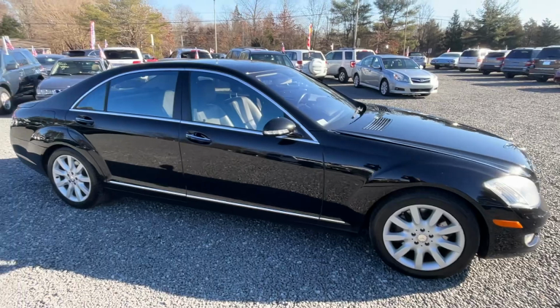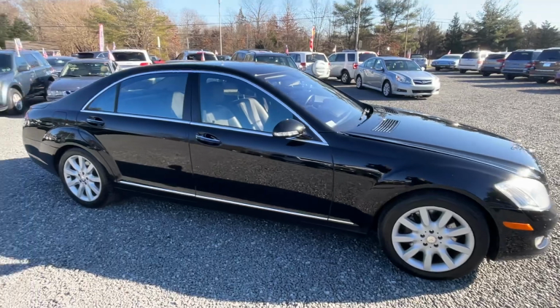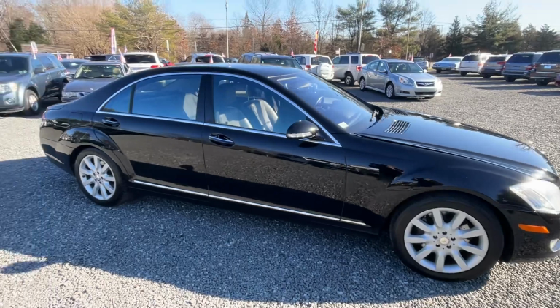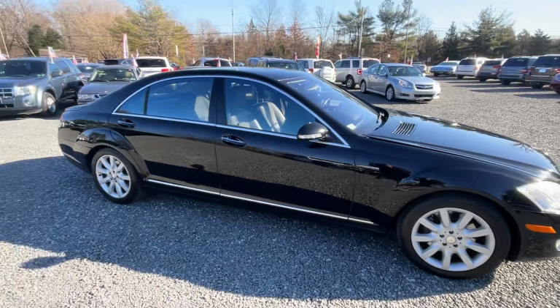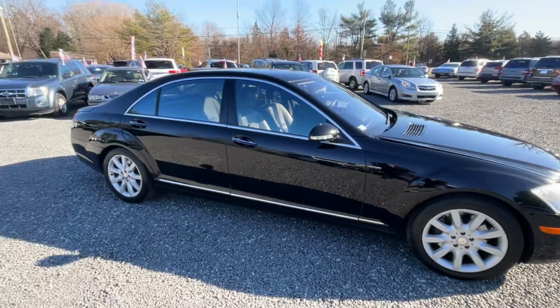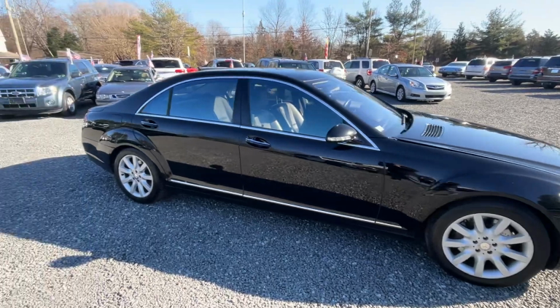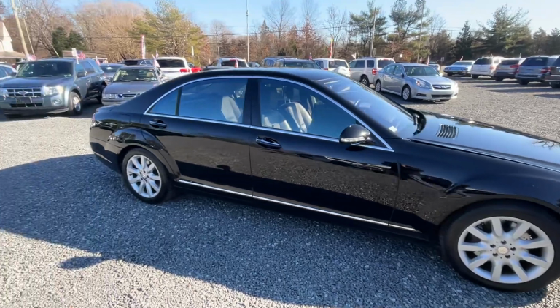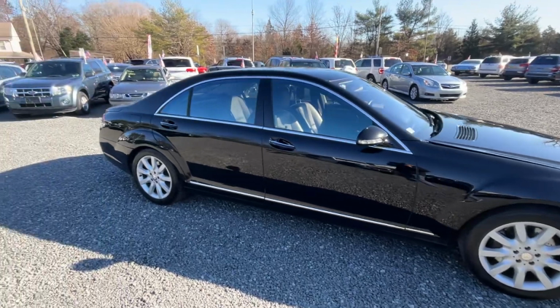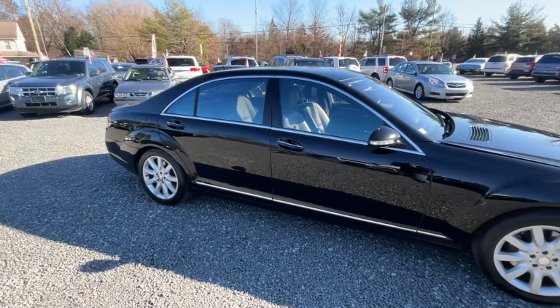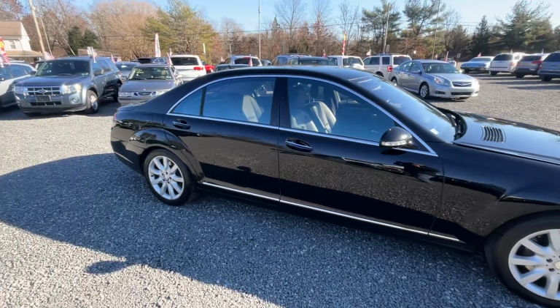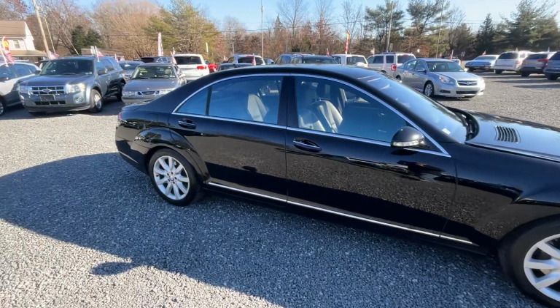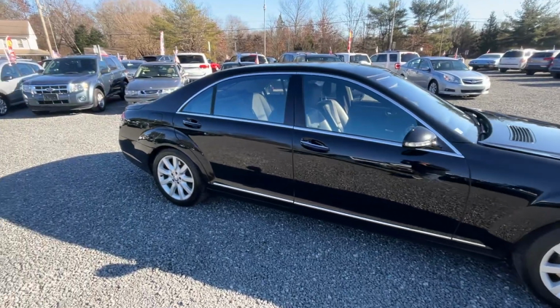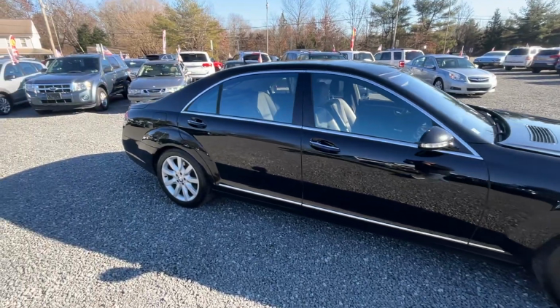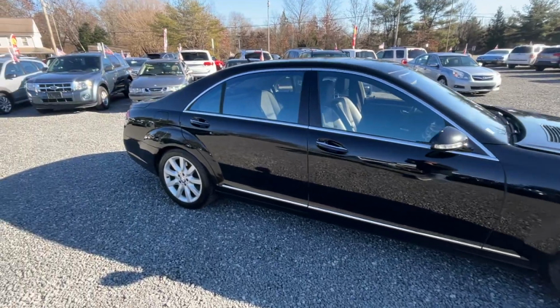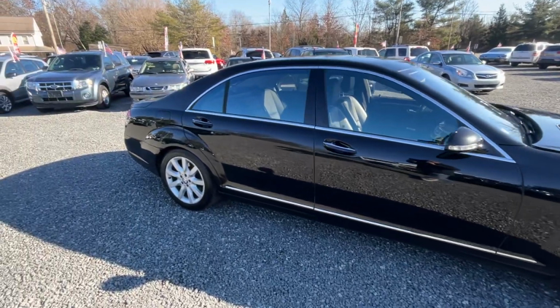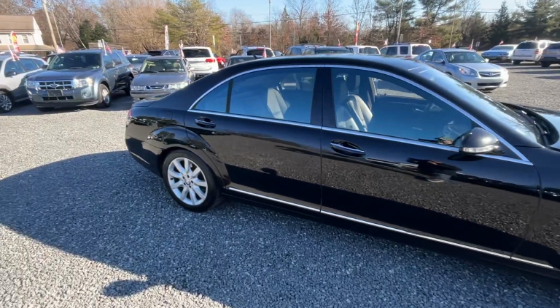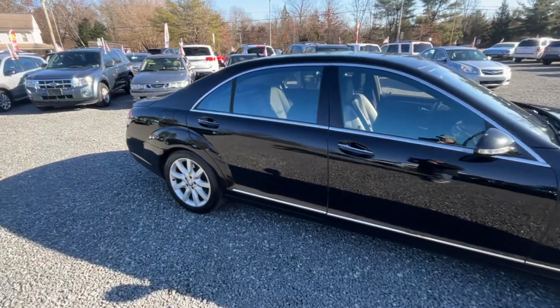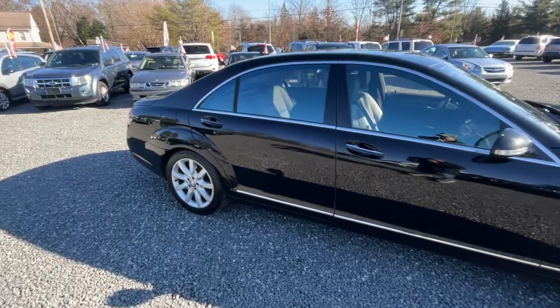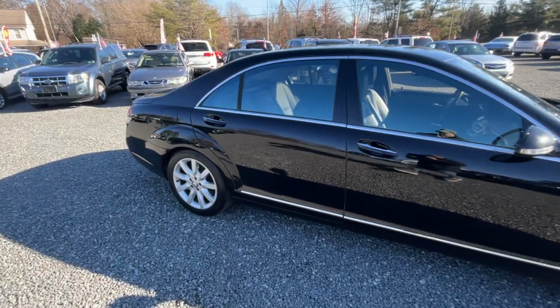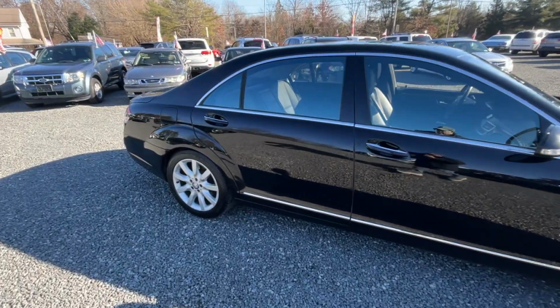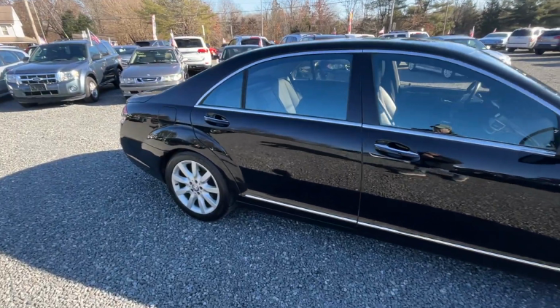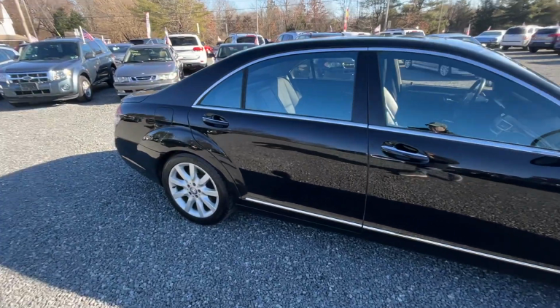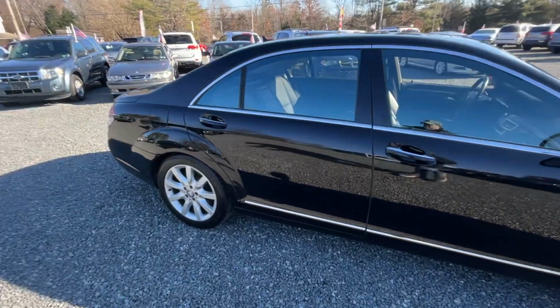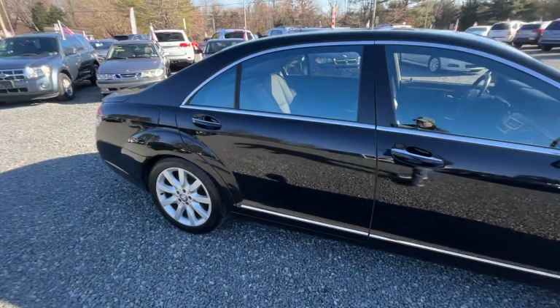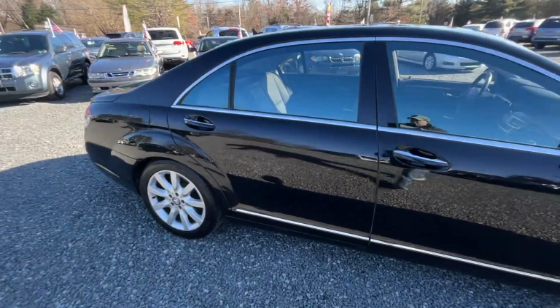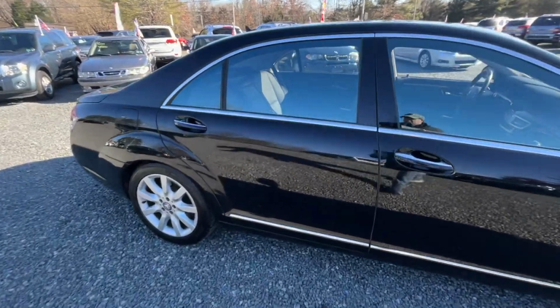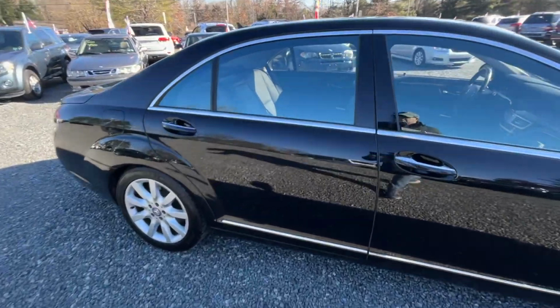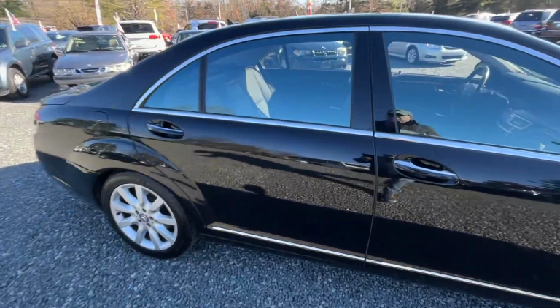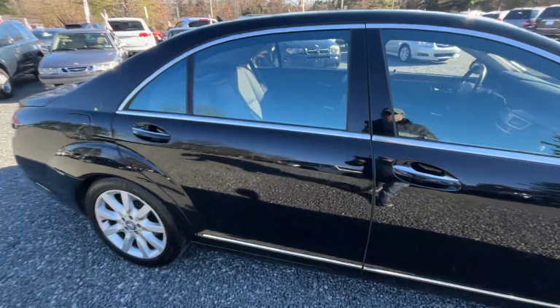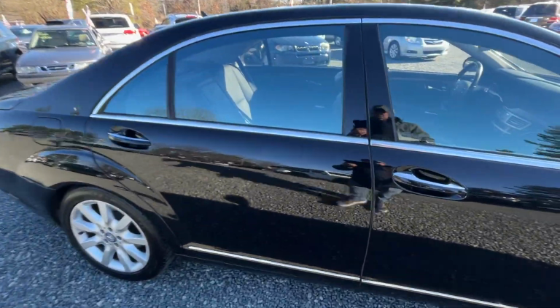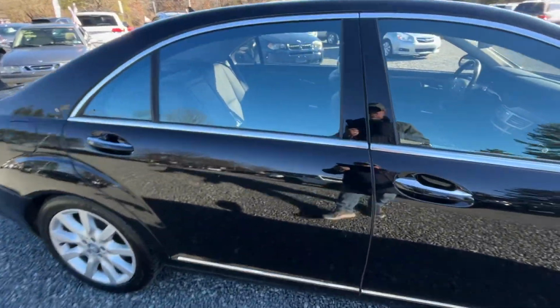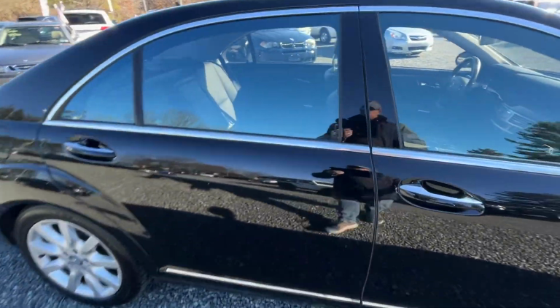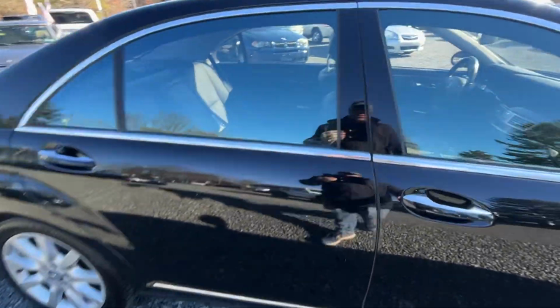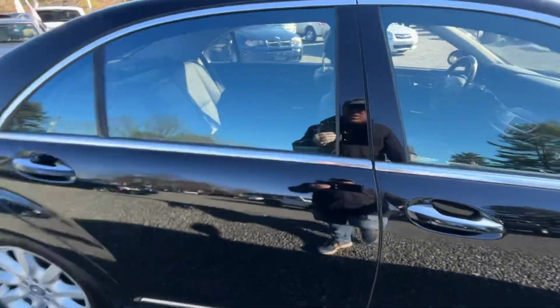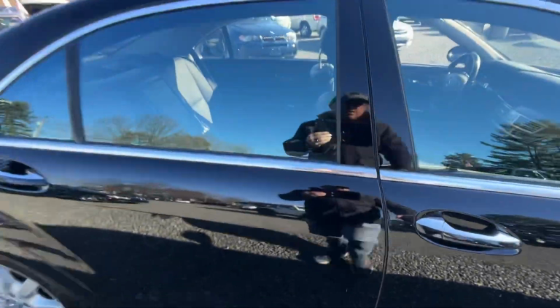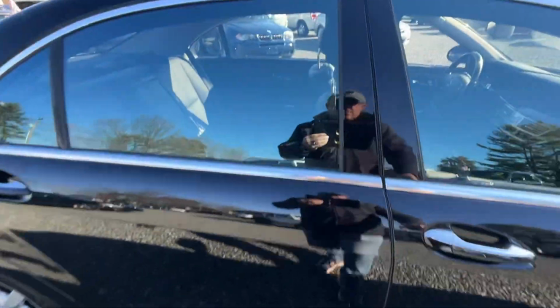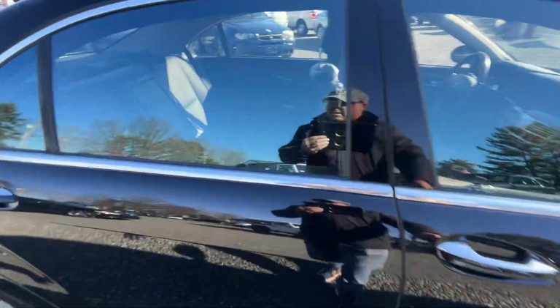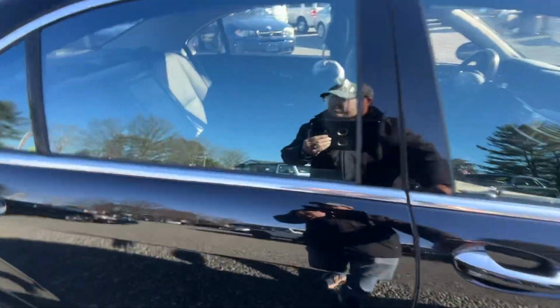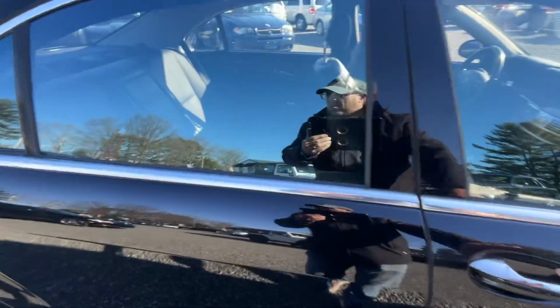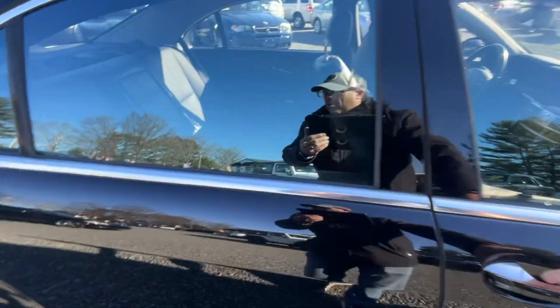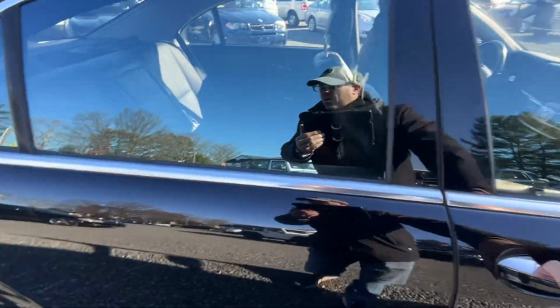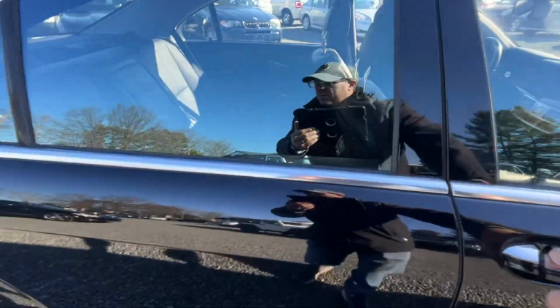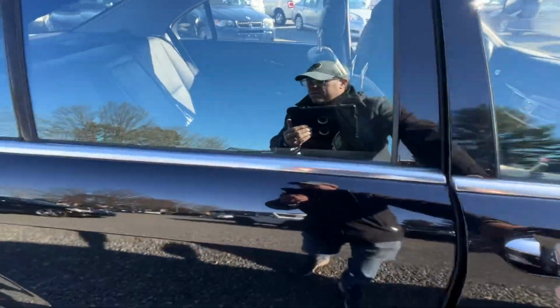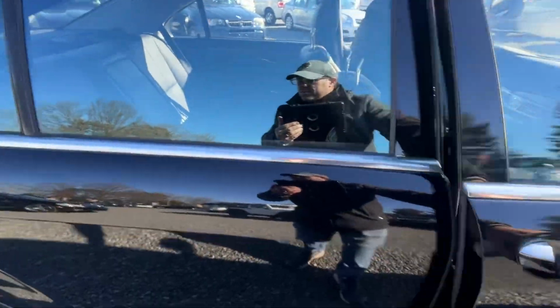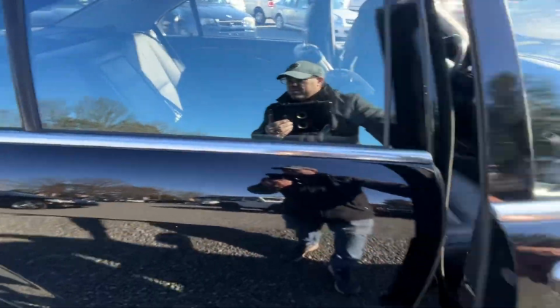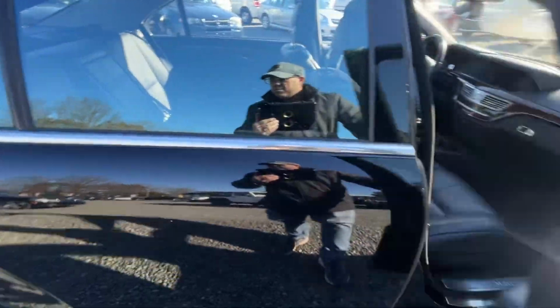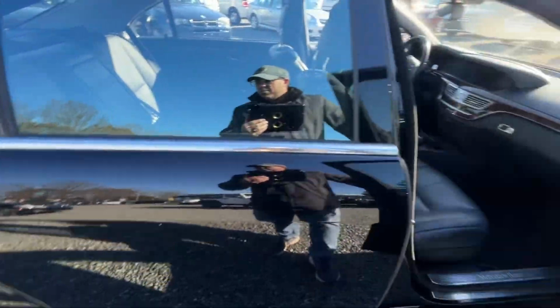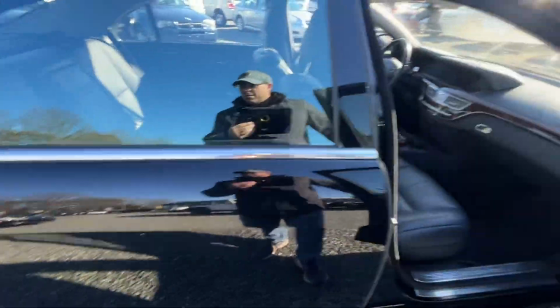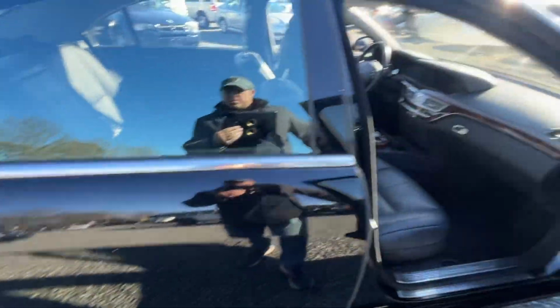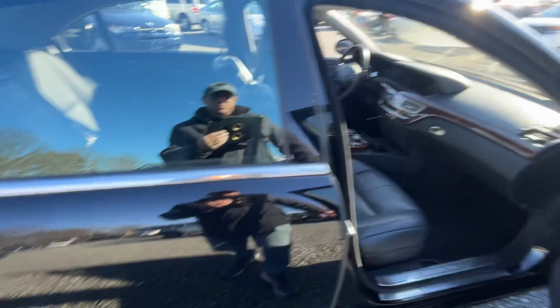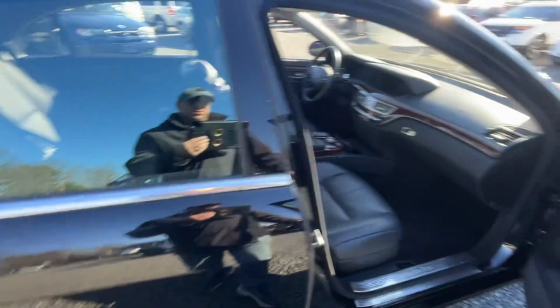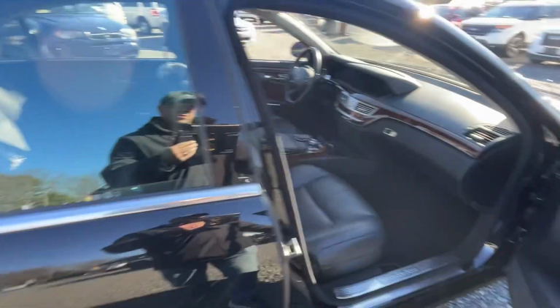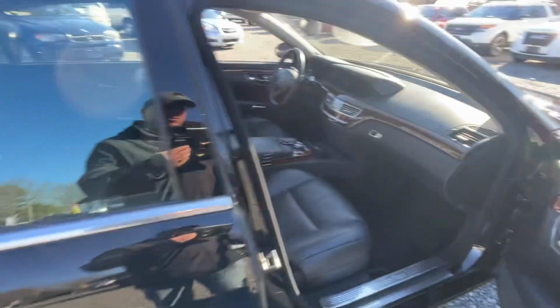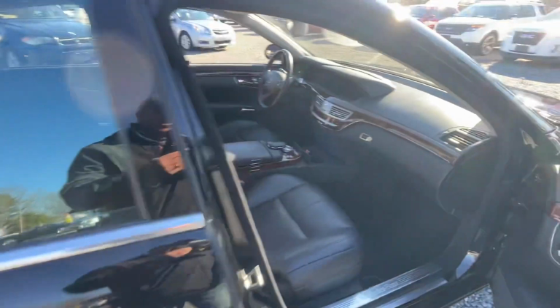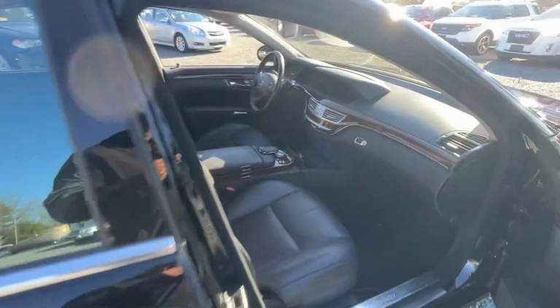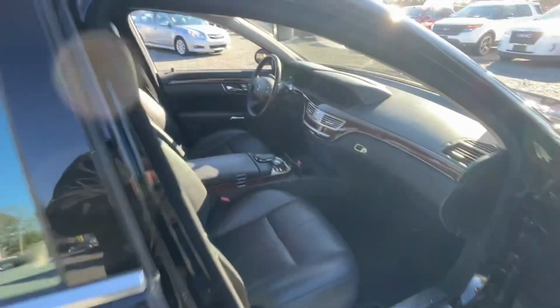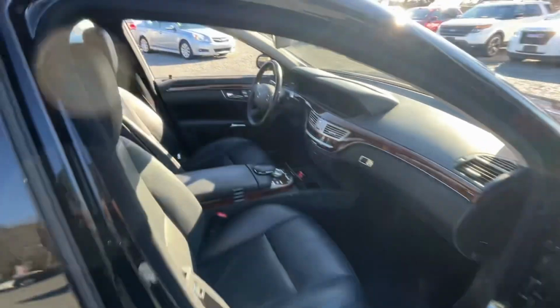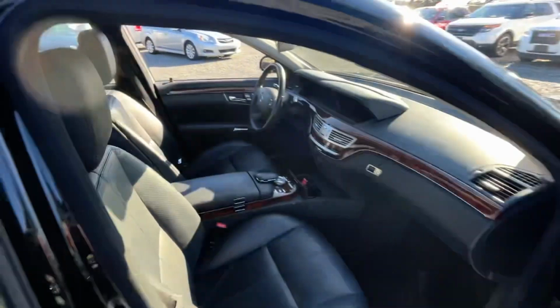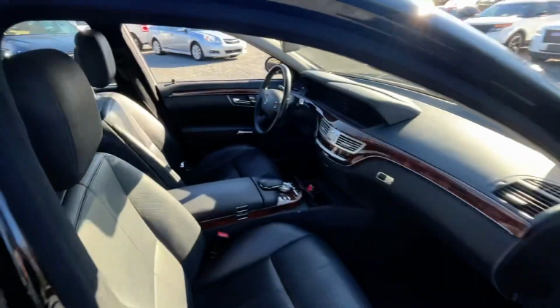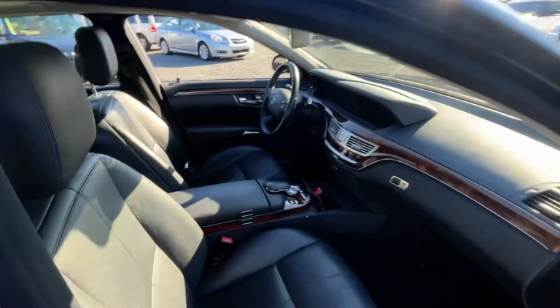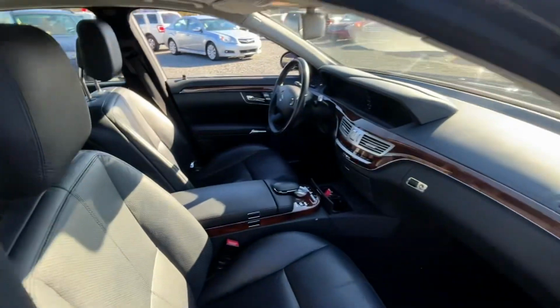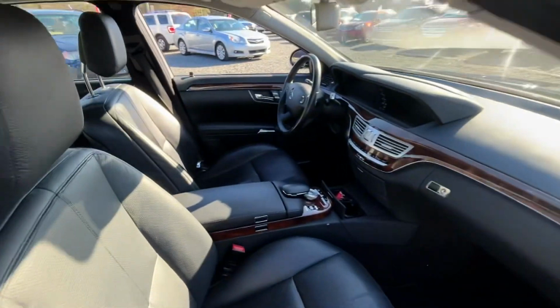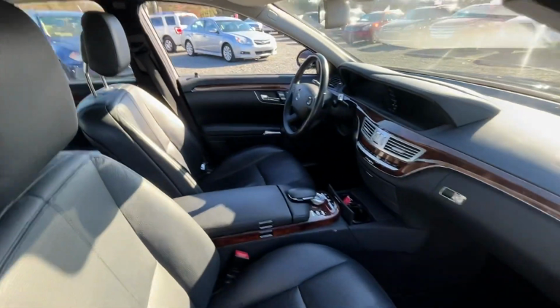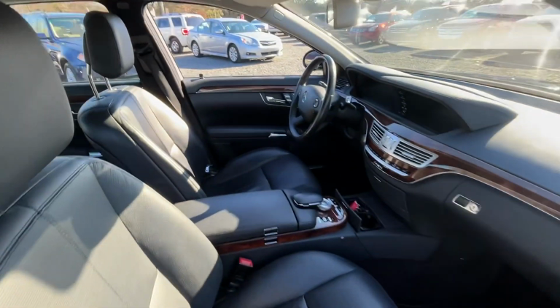Great entry-level S-Class, stands out tall, sitting on nice Michelin tires all the way around.